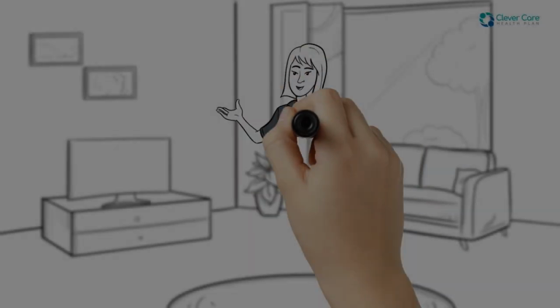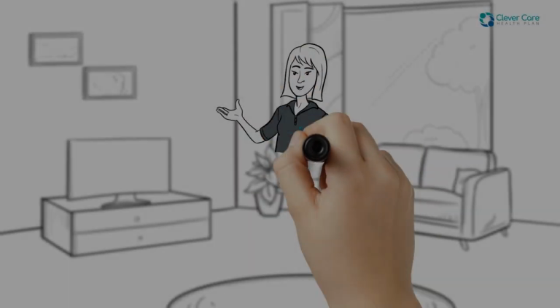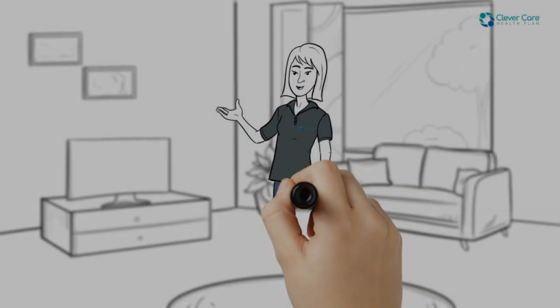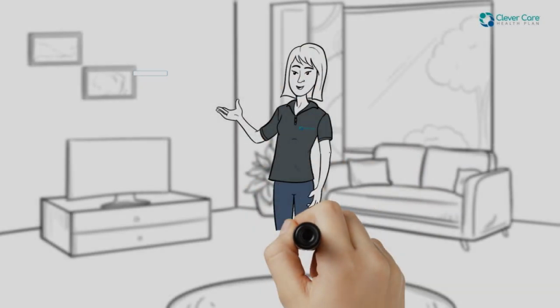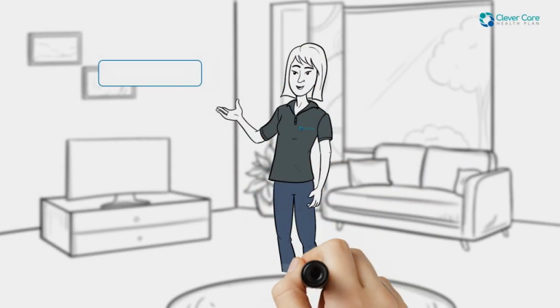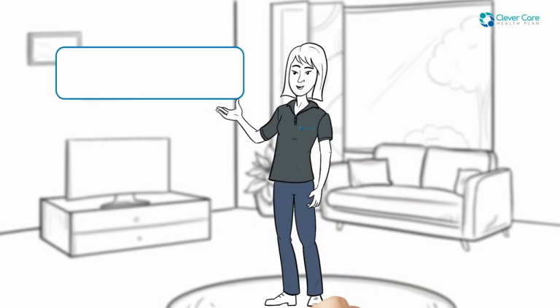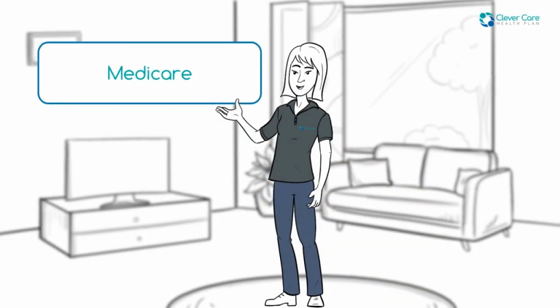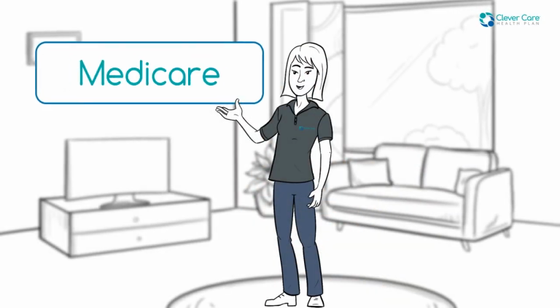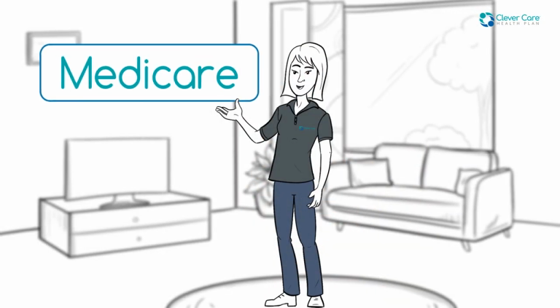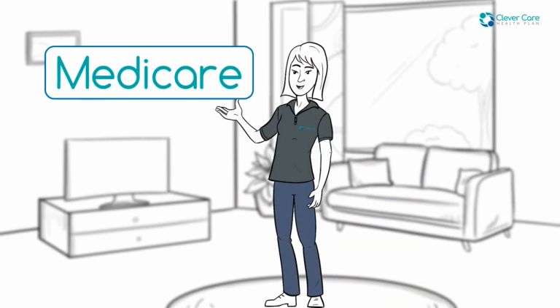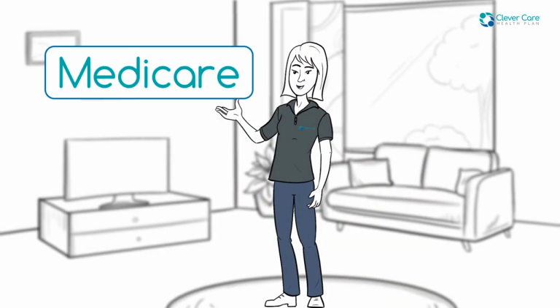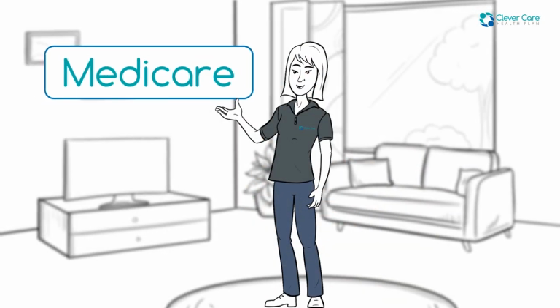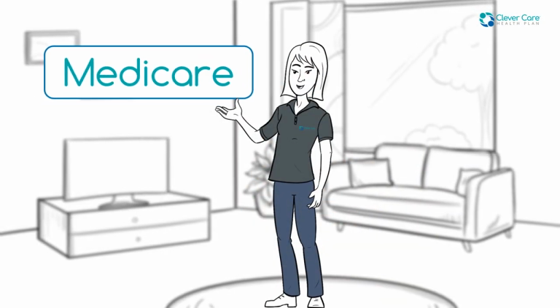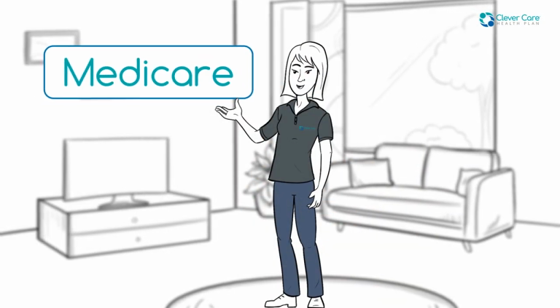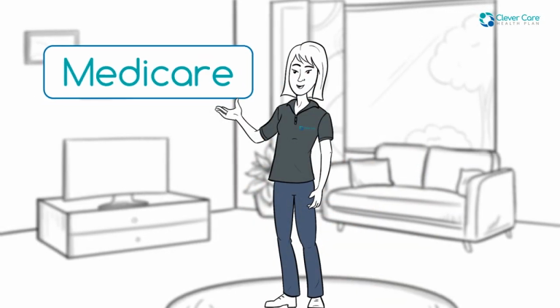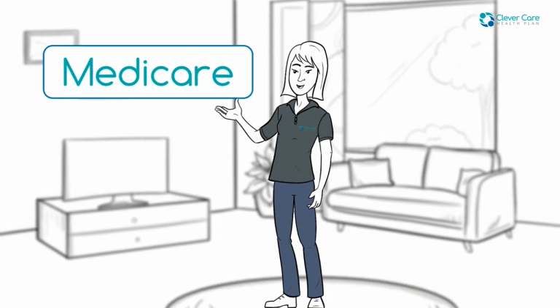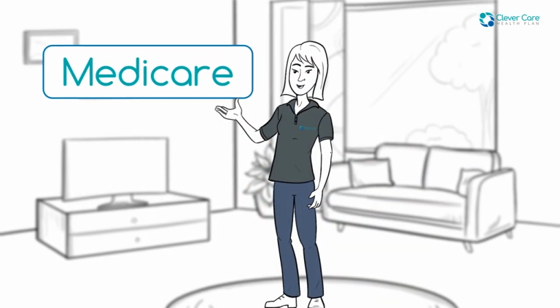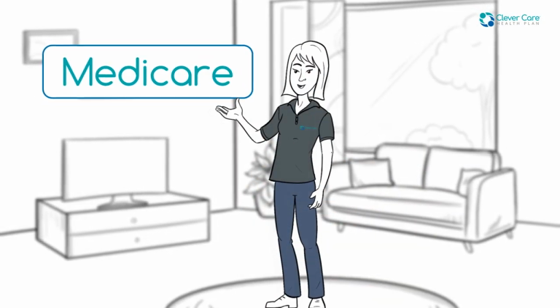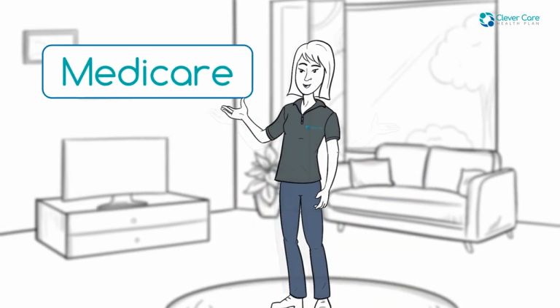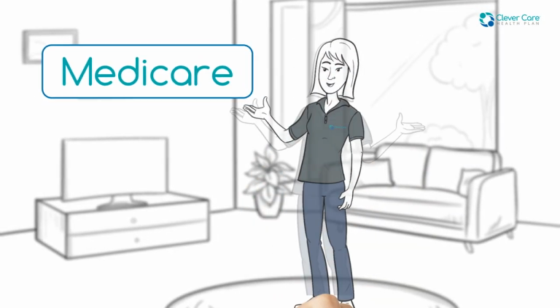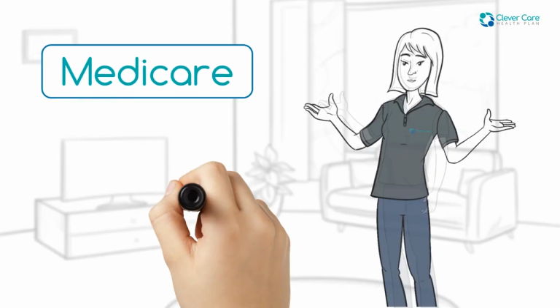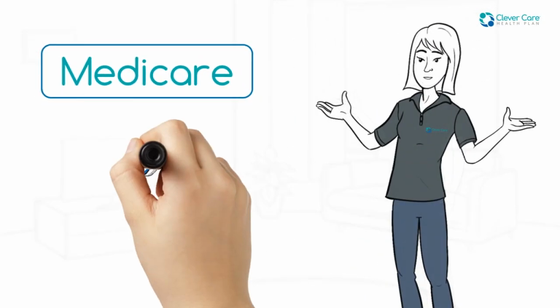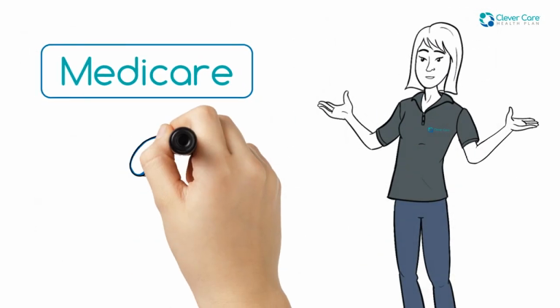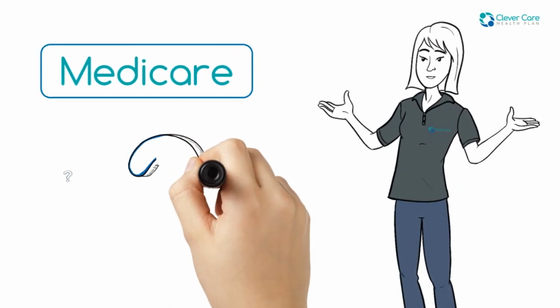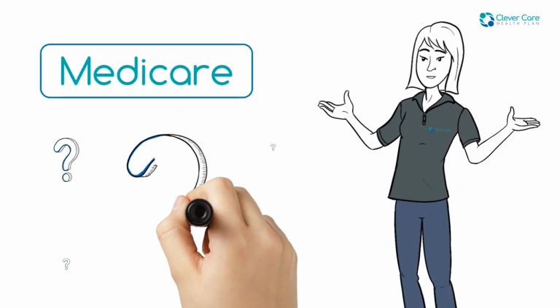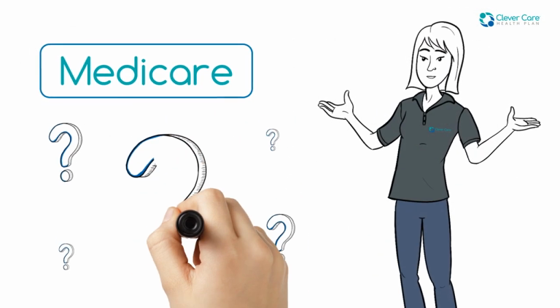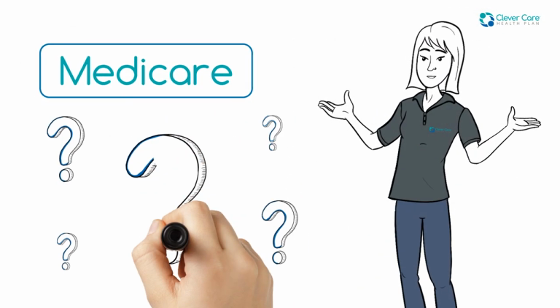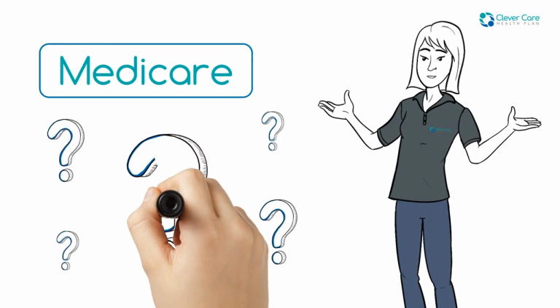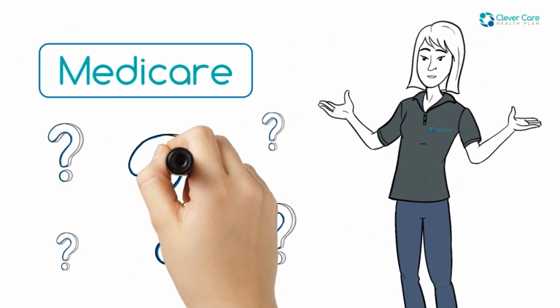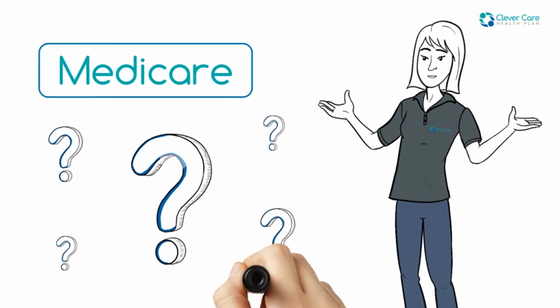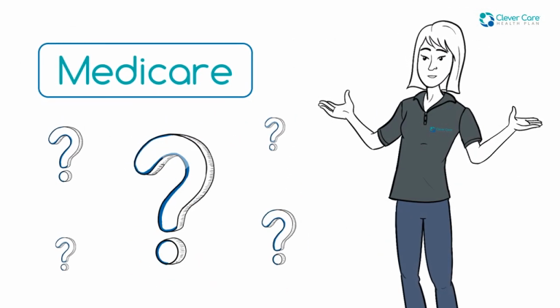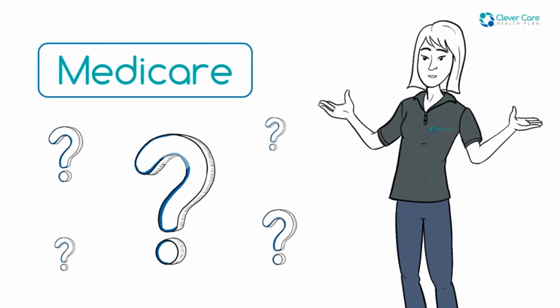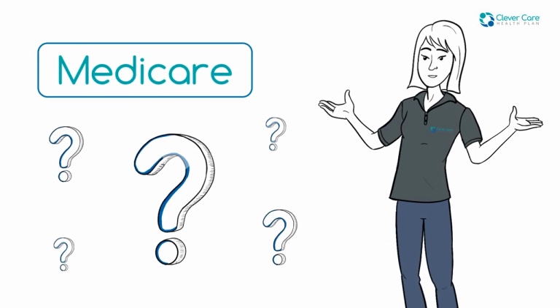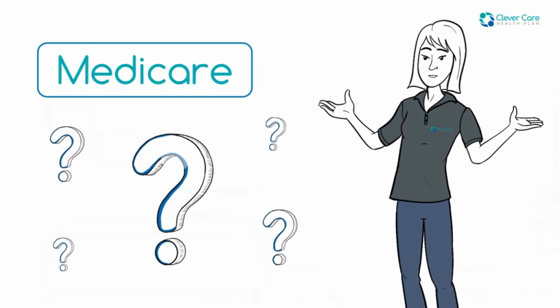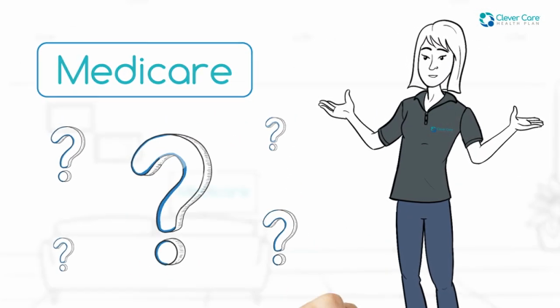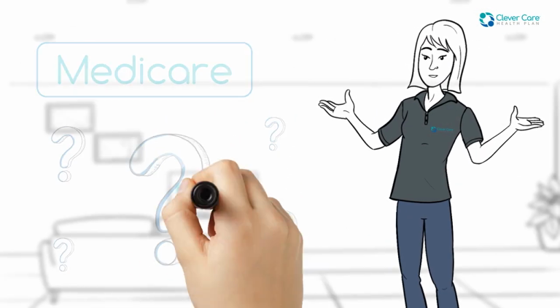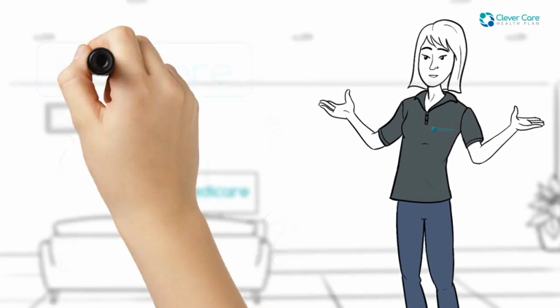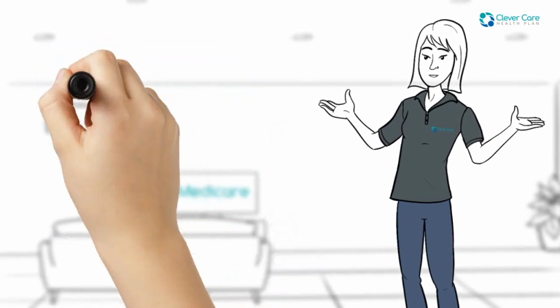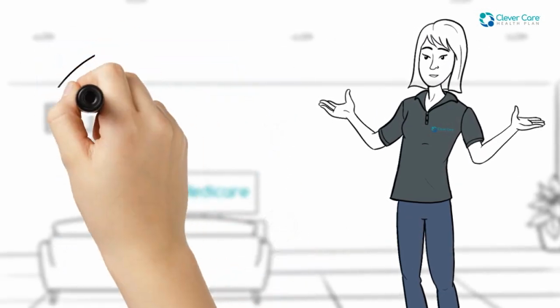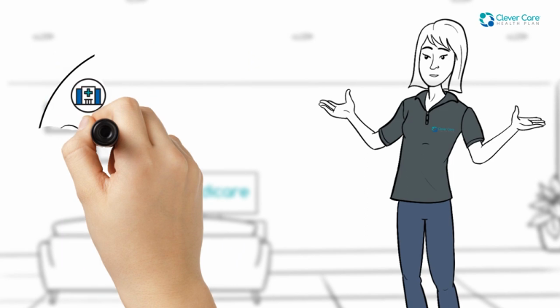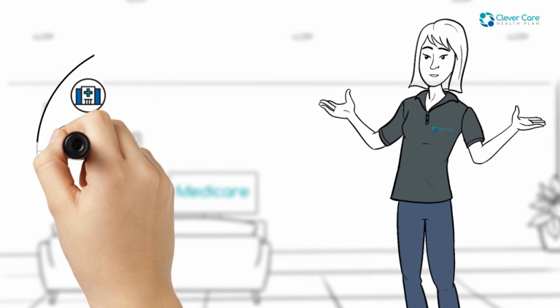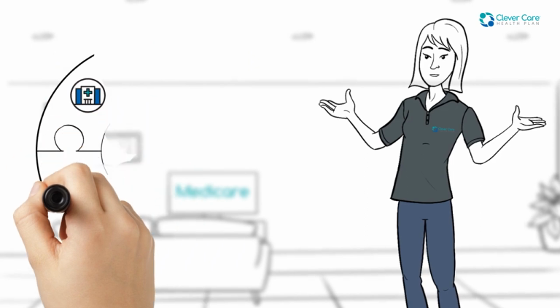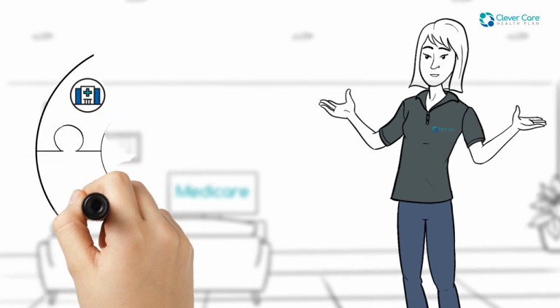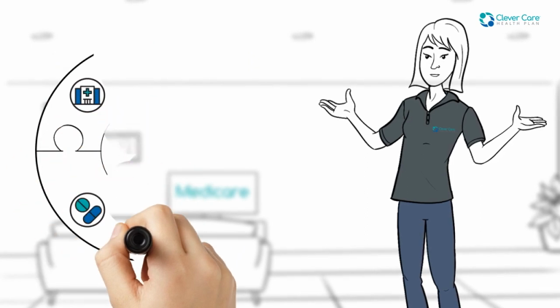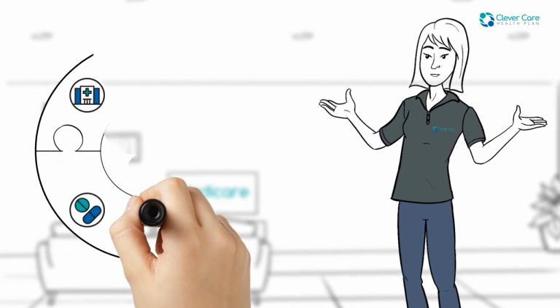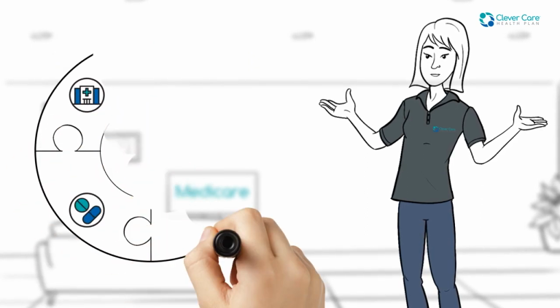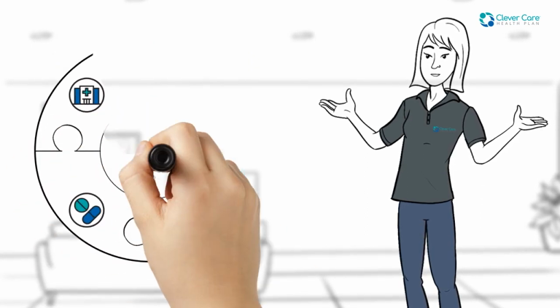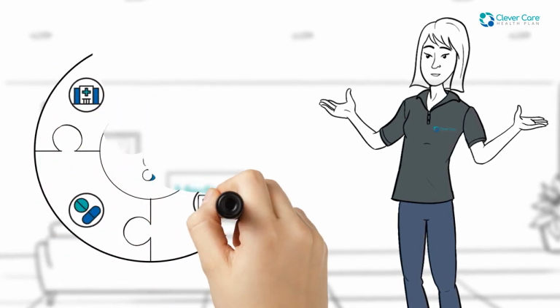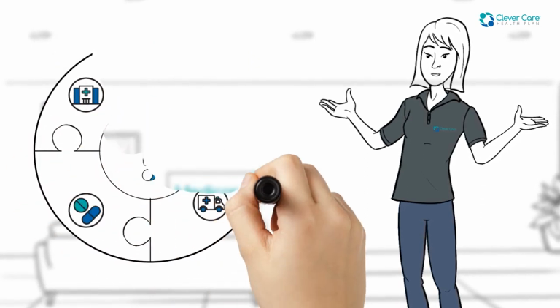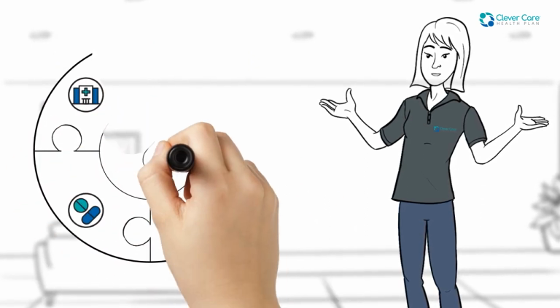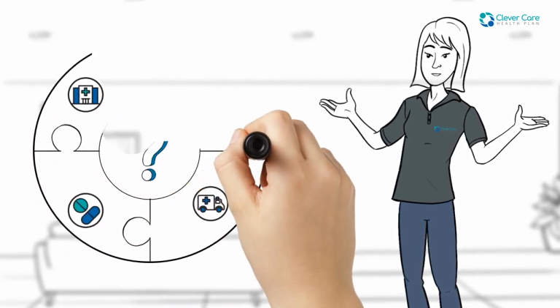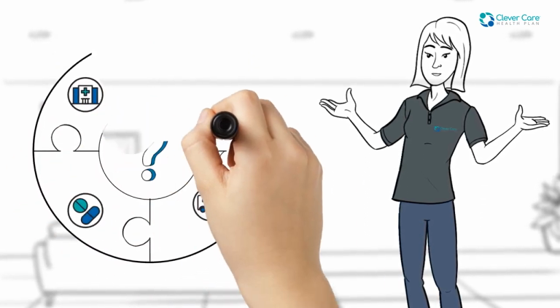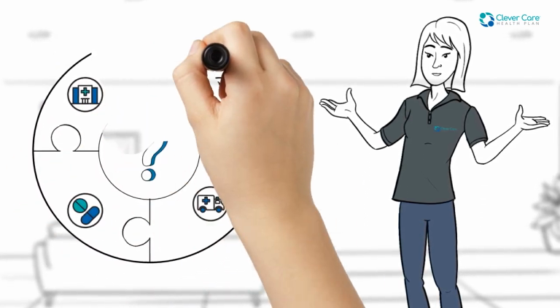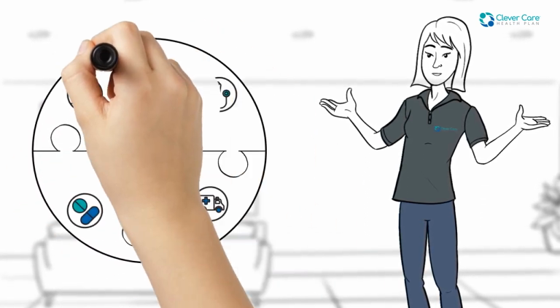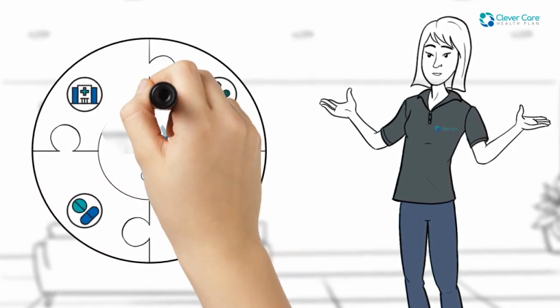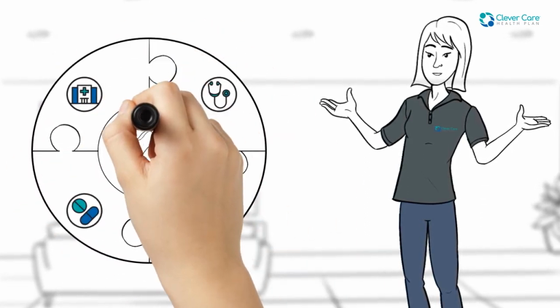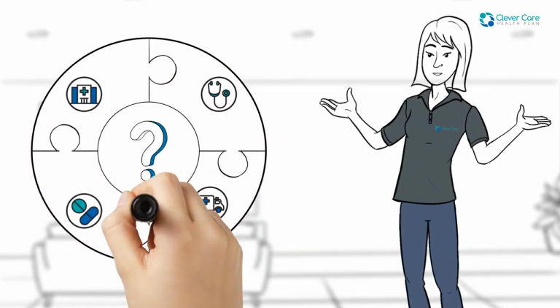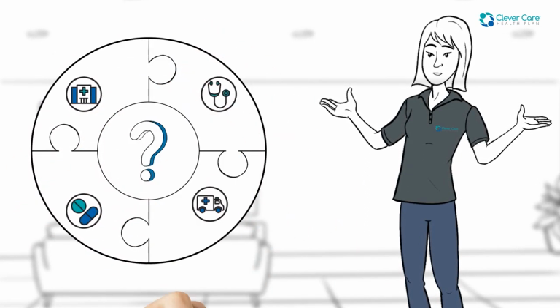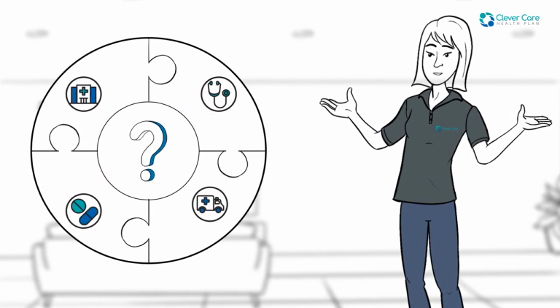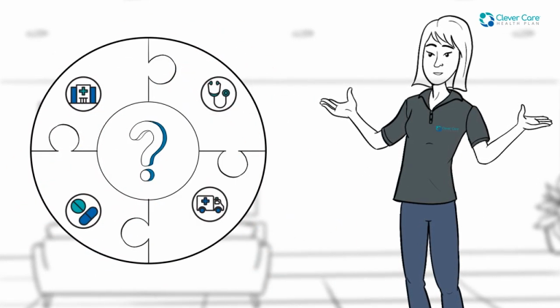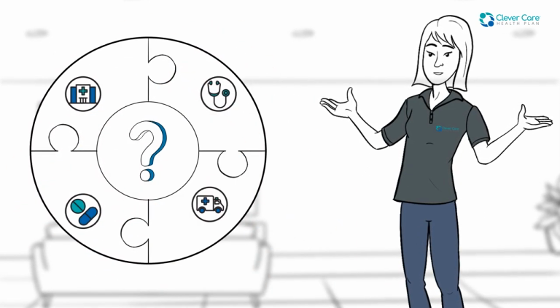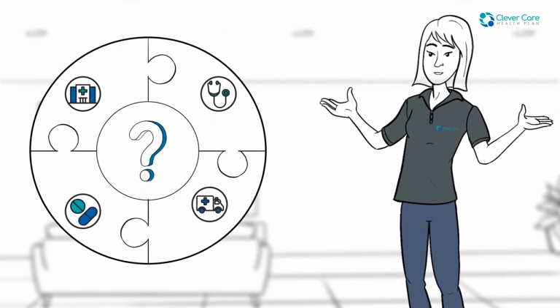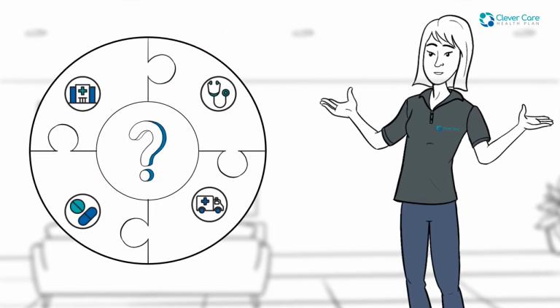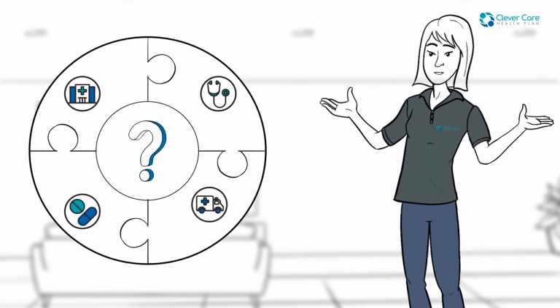We've all heard of Medicare, but what is Medicare? And what are the key things you should know? Let's start with the basics.